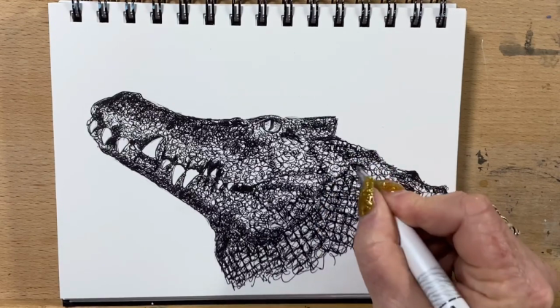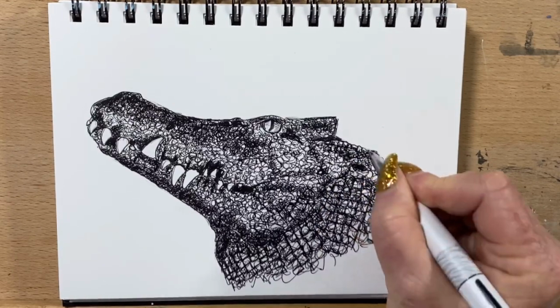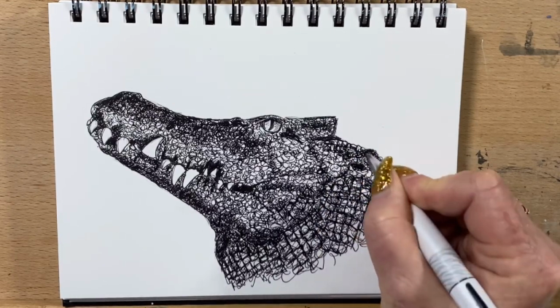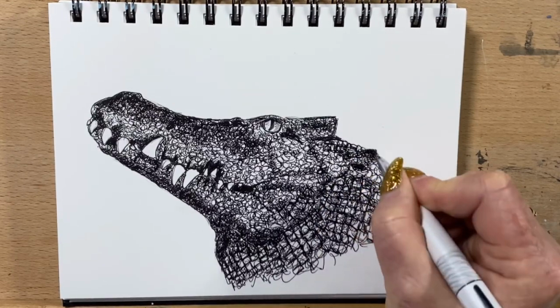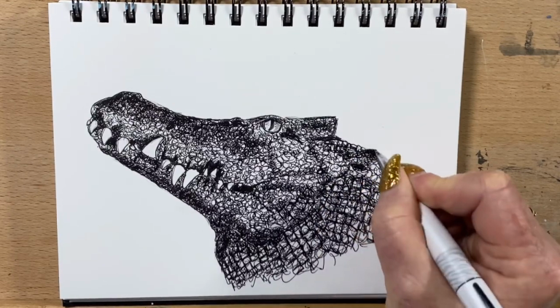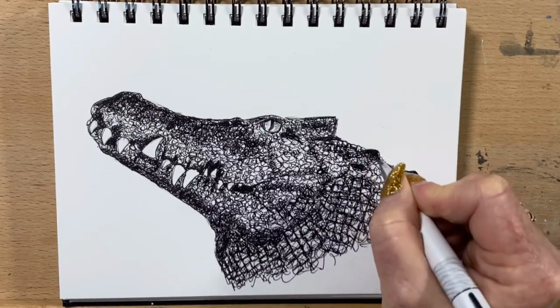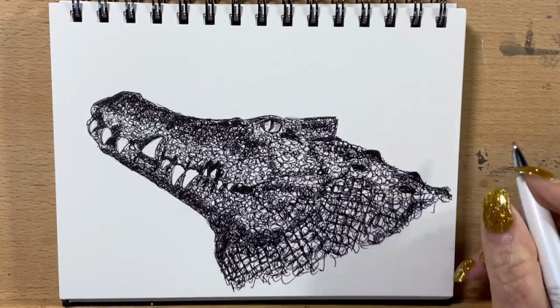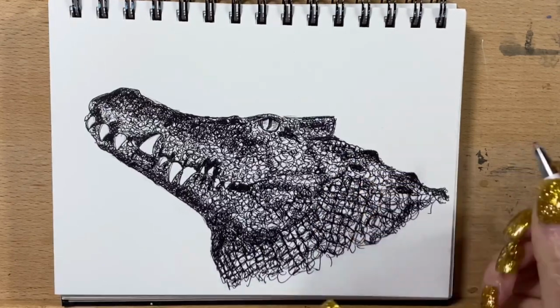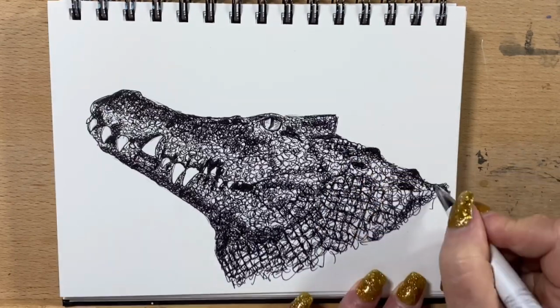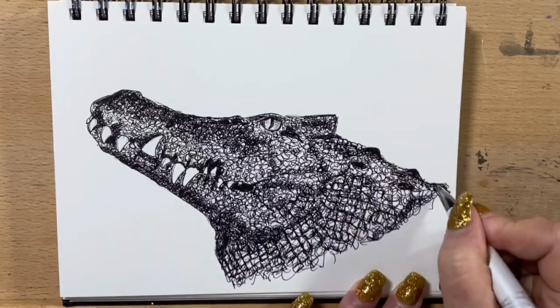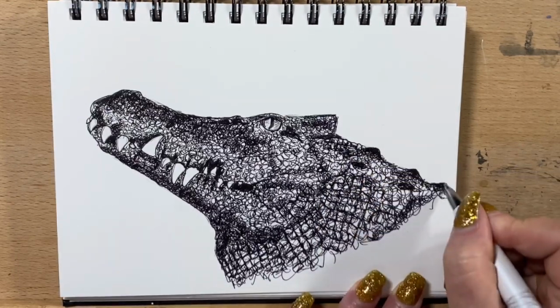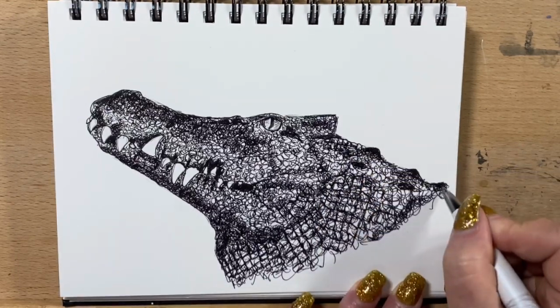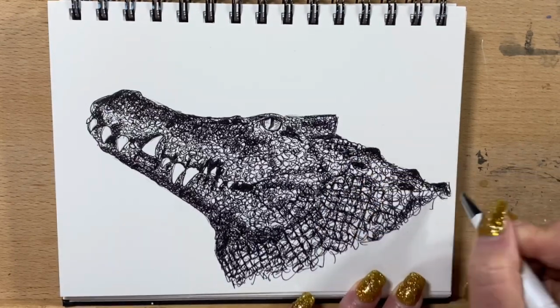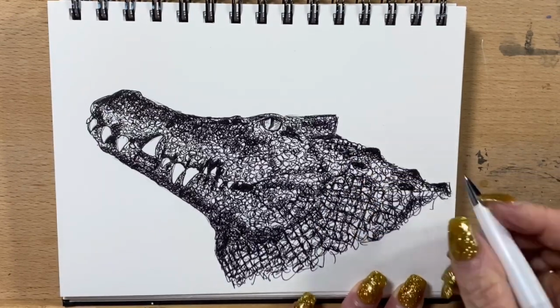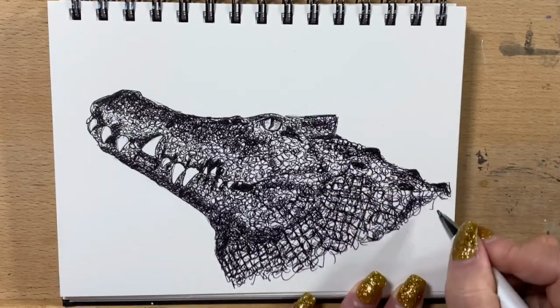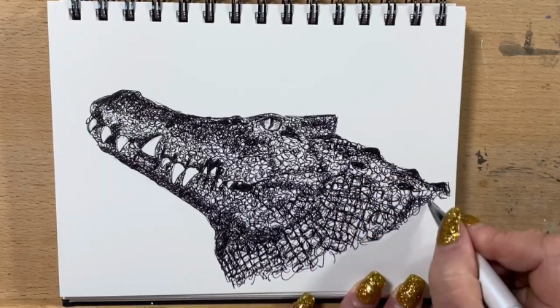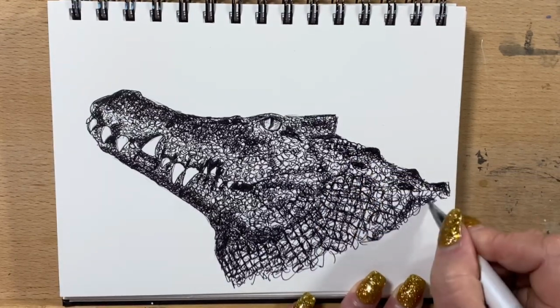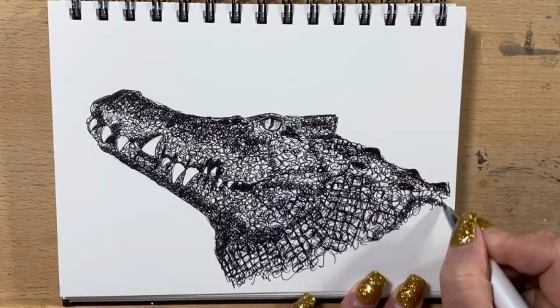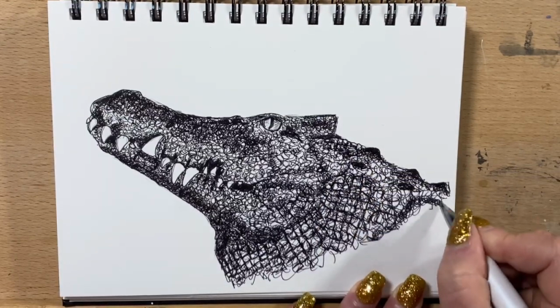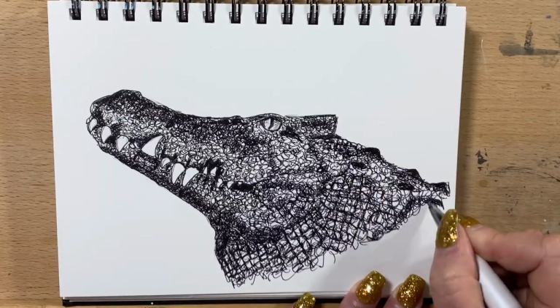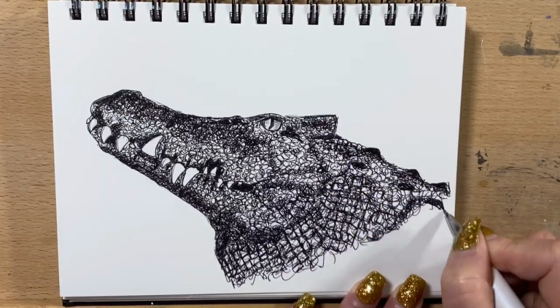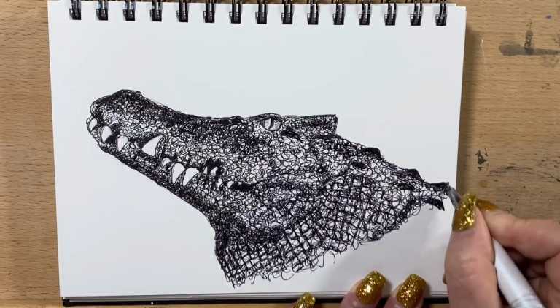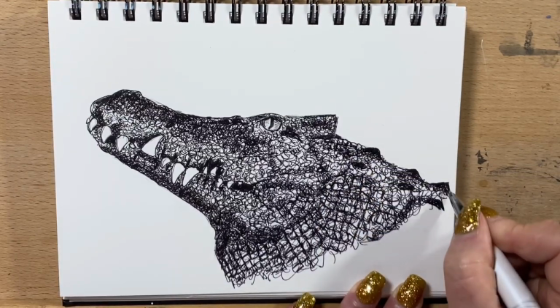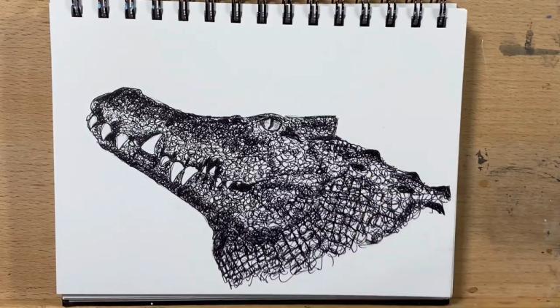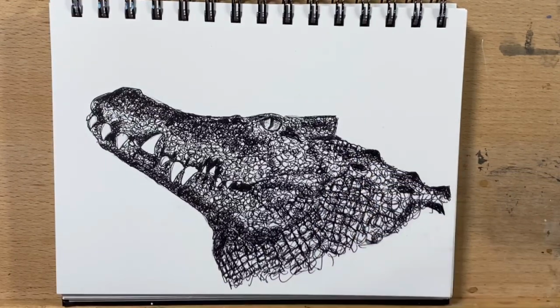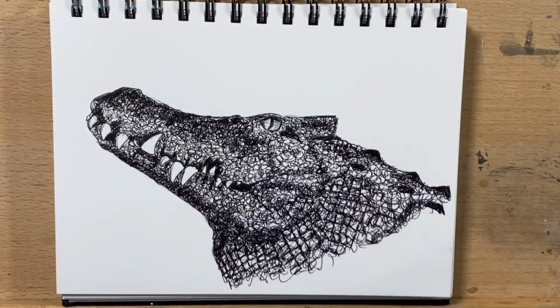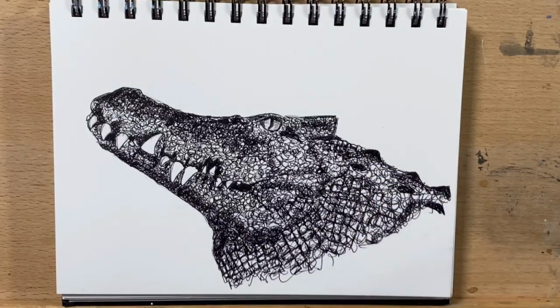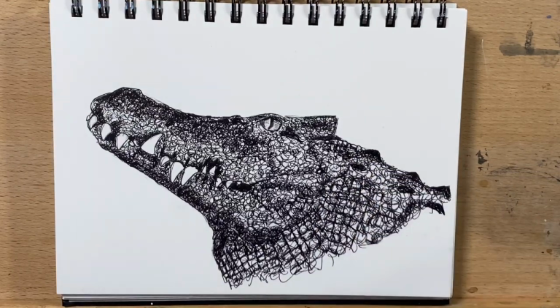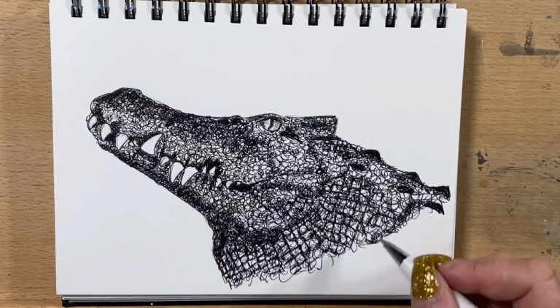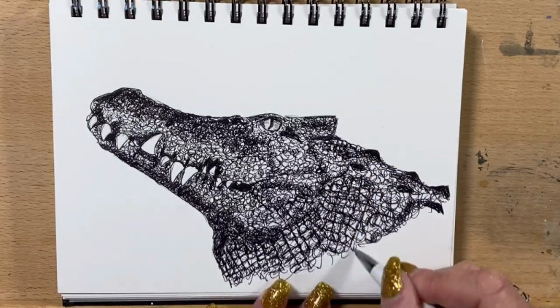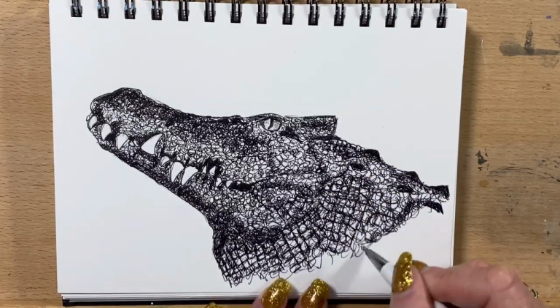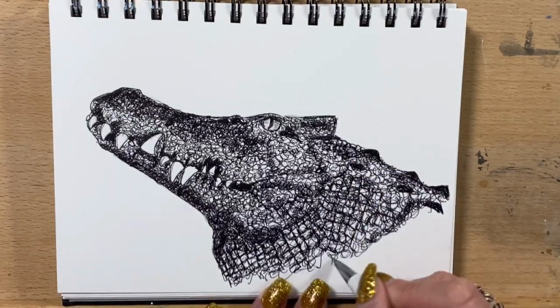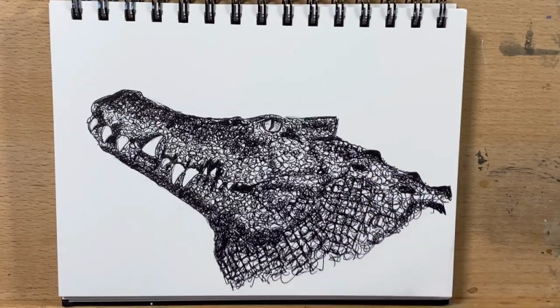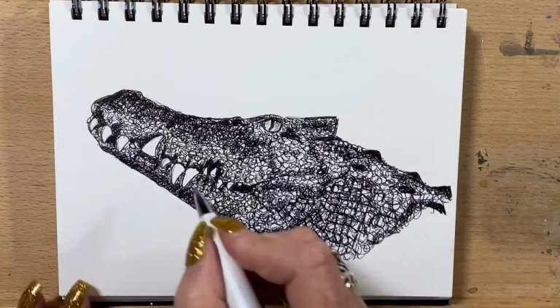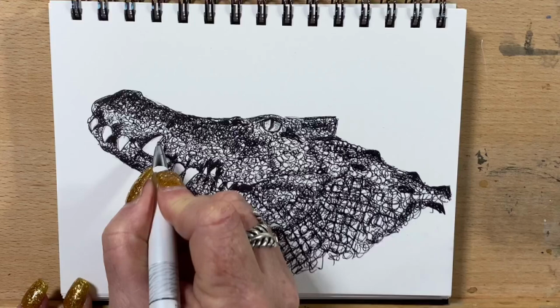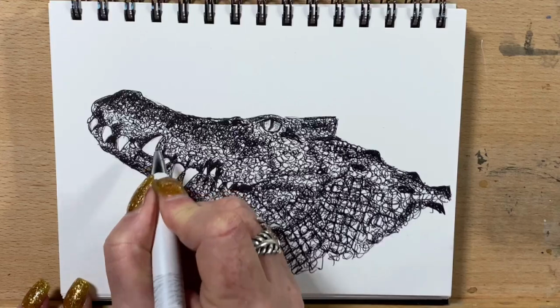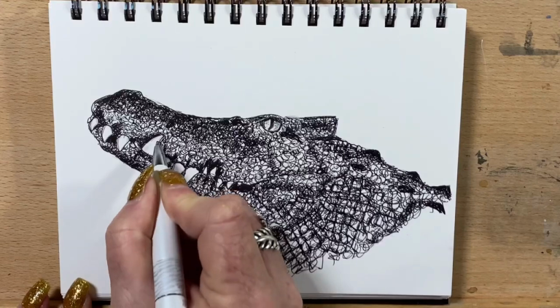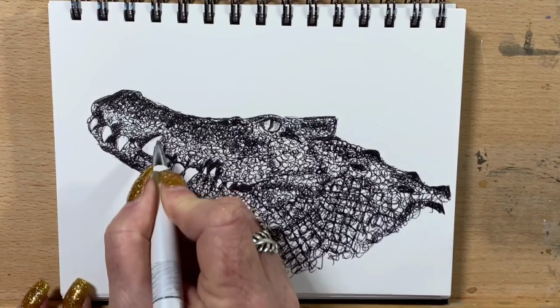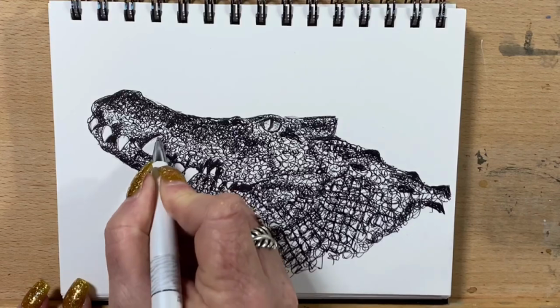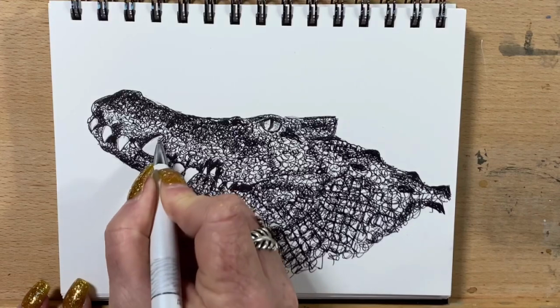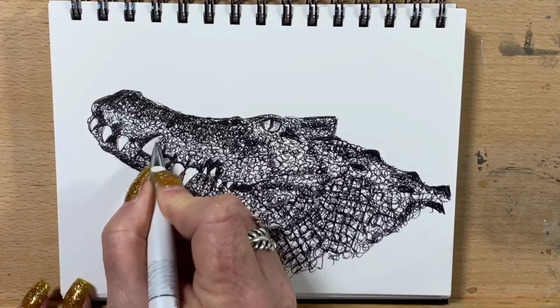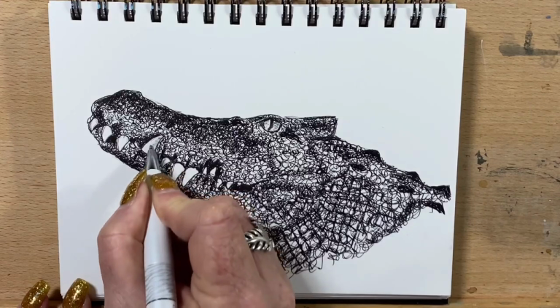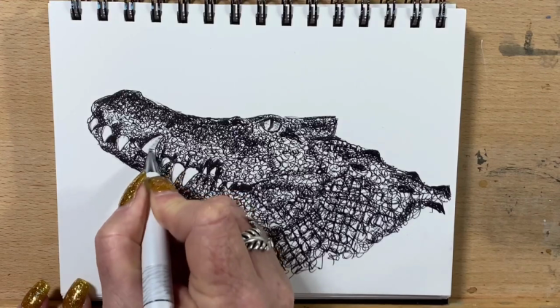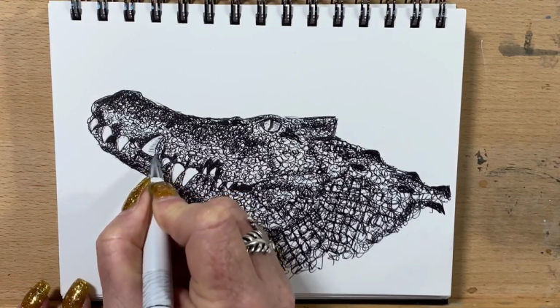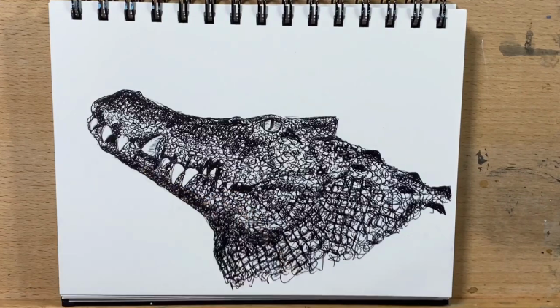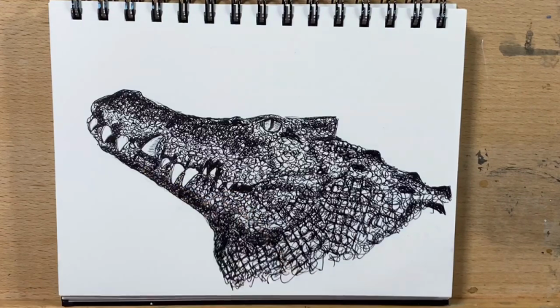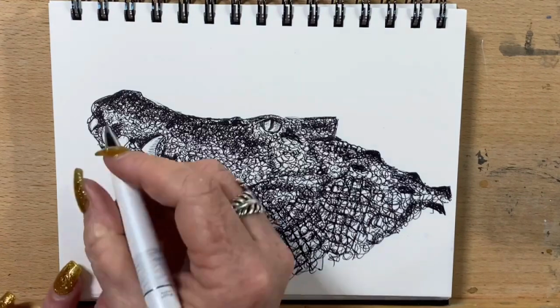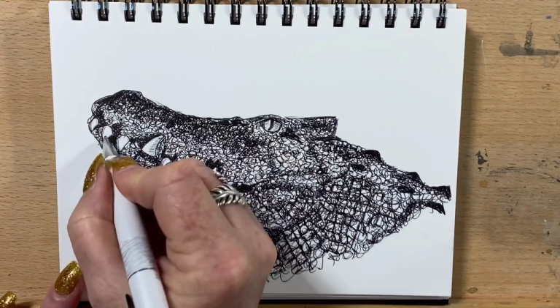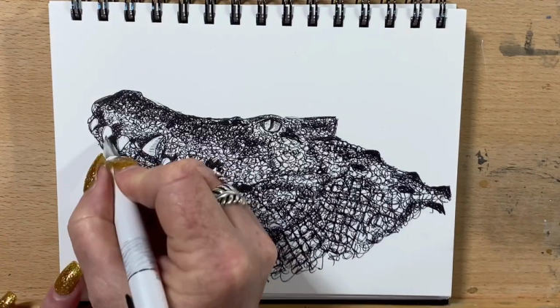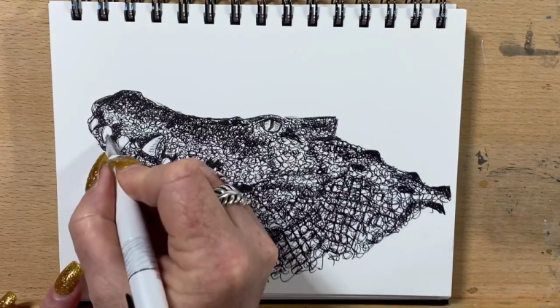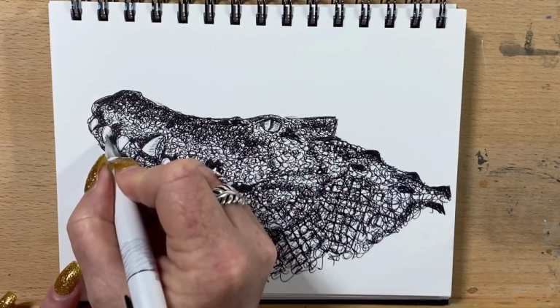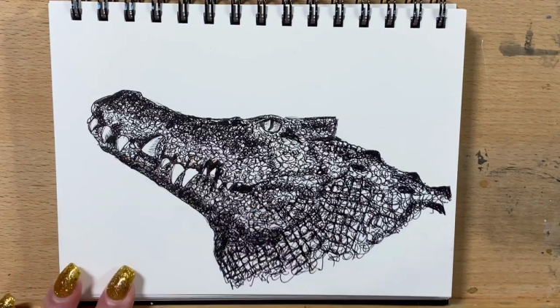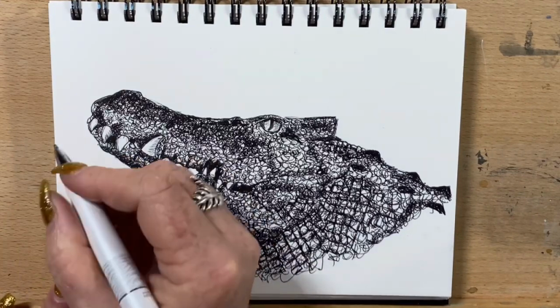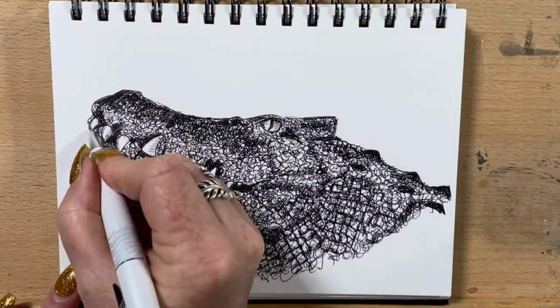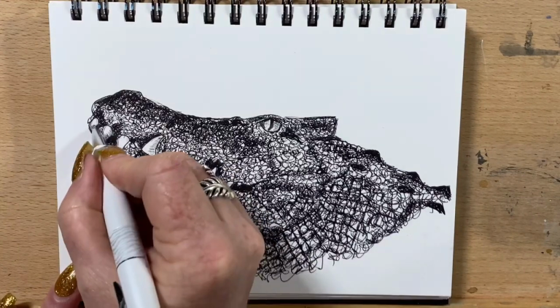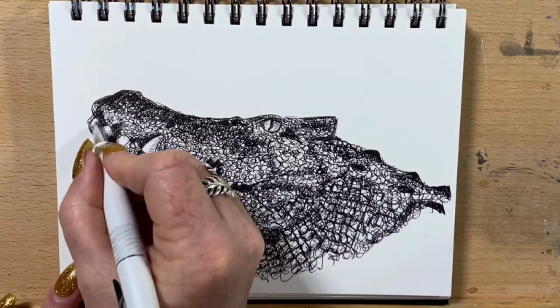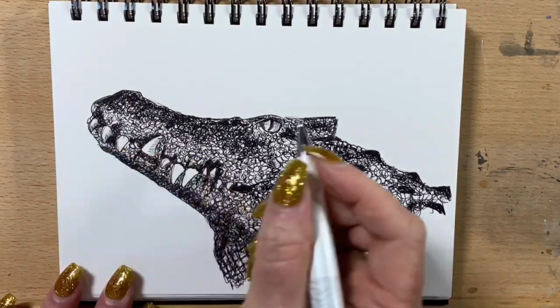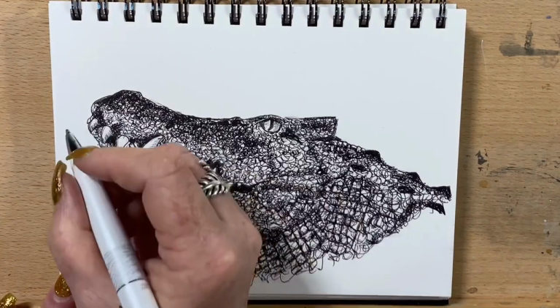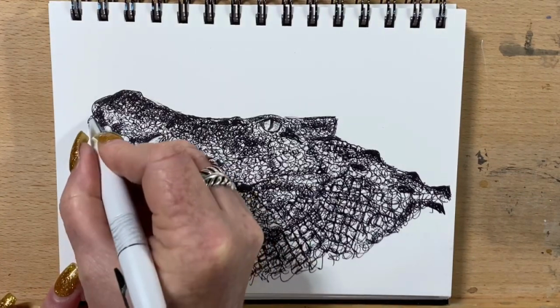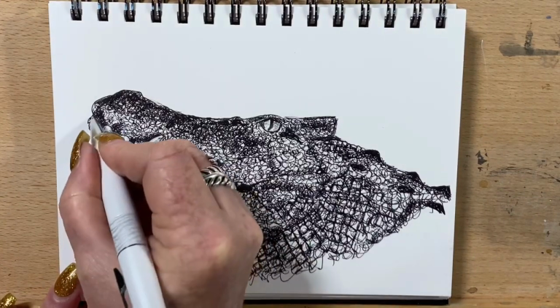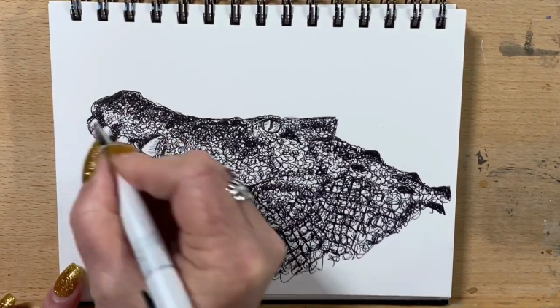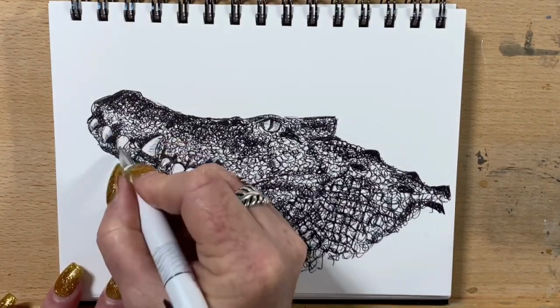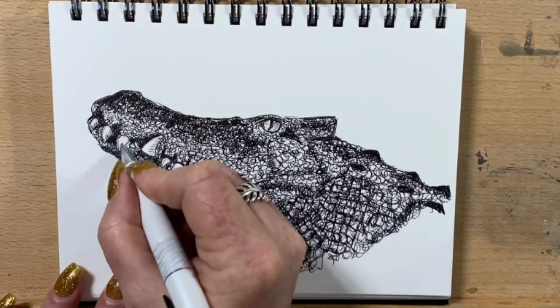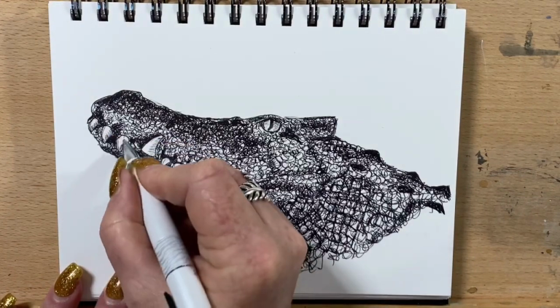He had a couple more spiny bits on his back so I'll just darken those up. And now I put the shadows on his teeth.